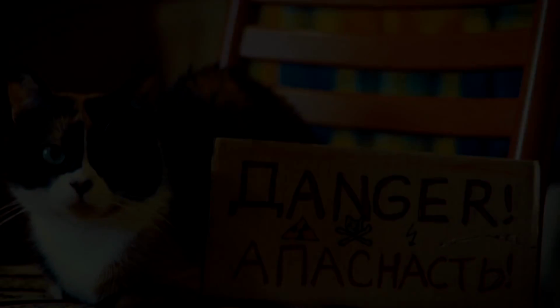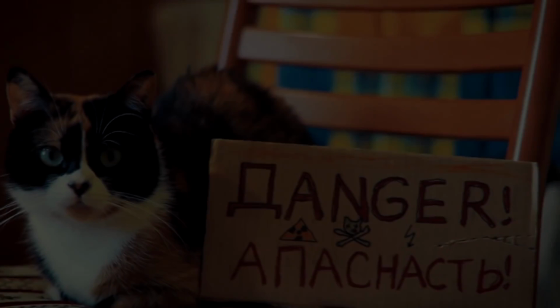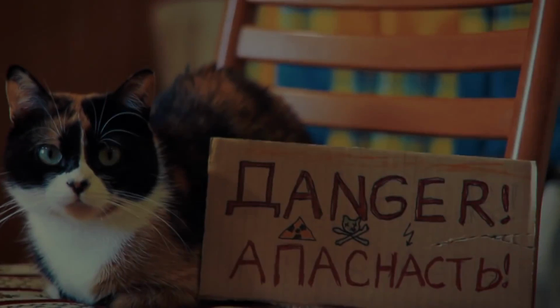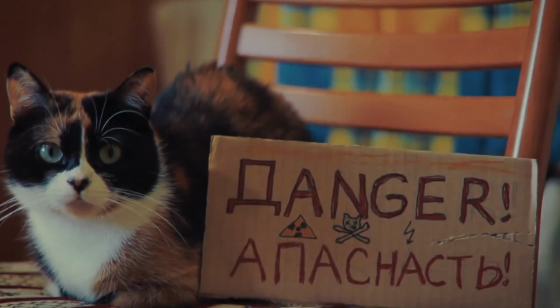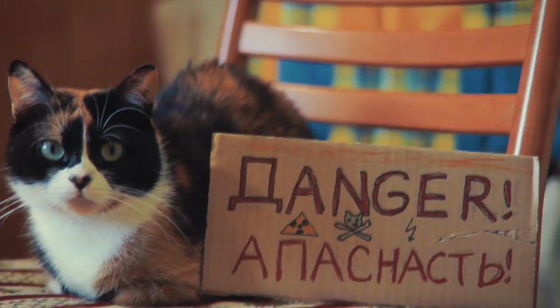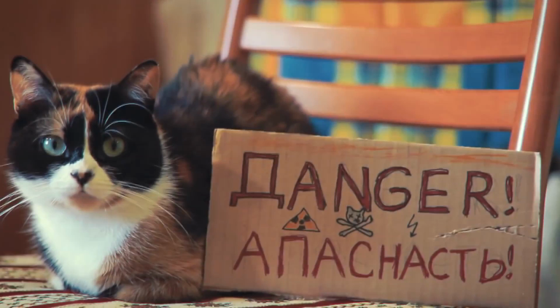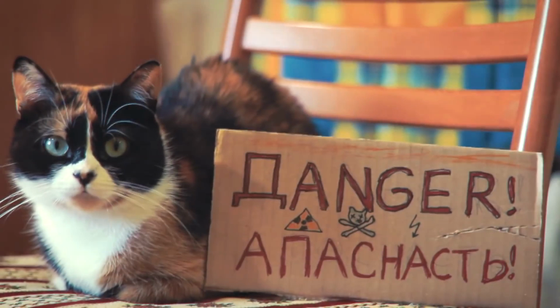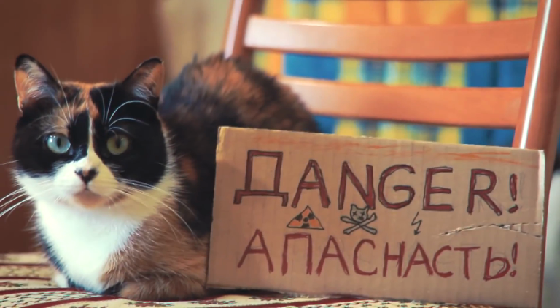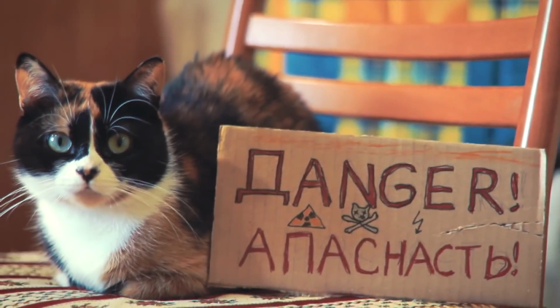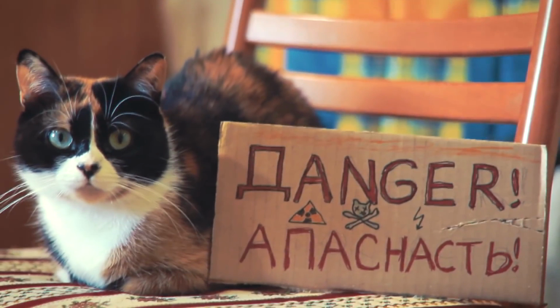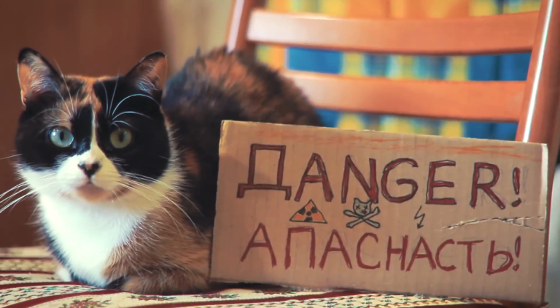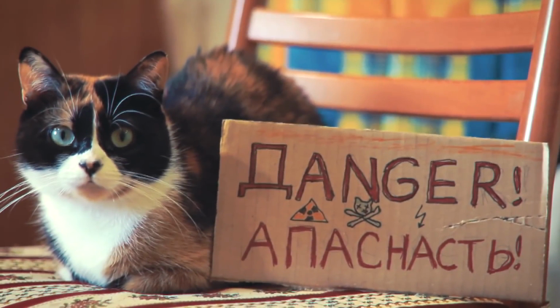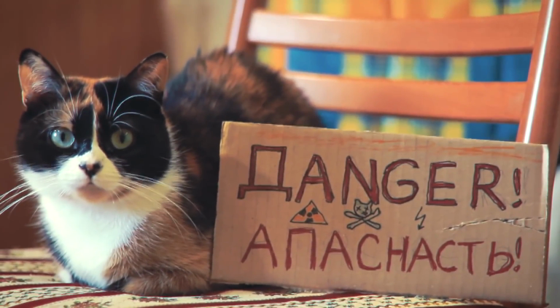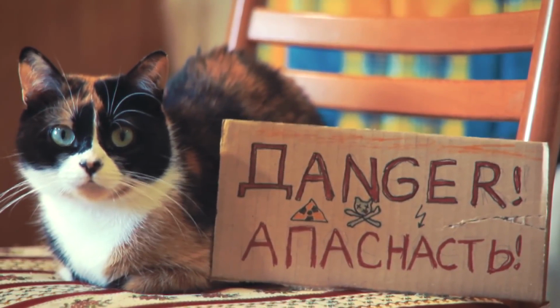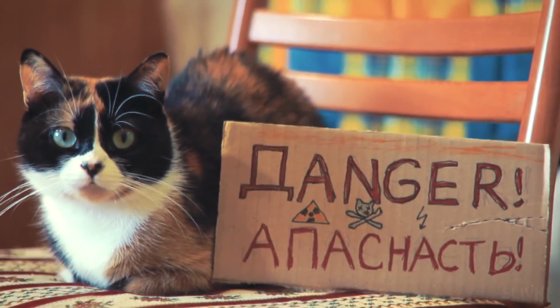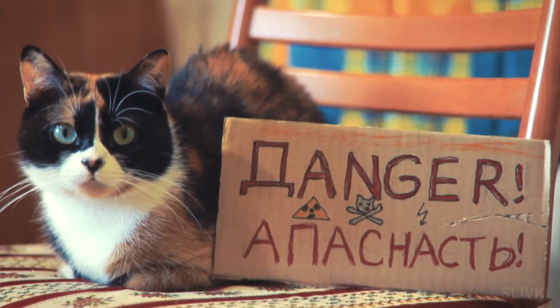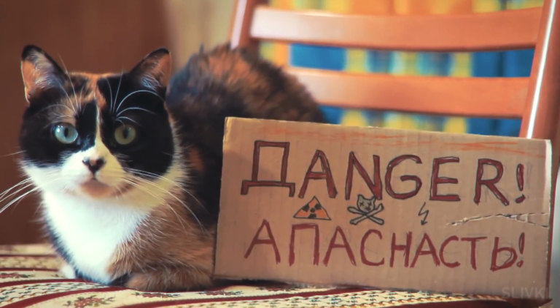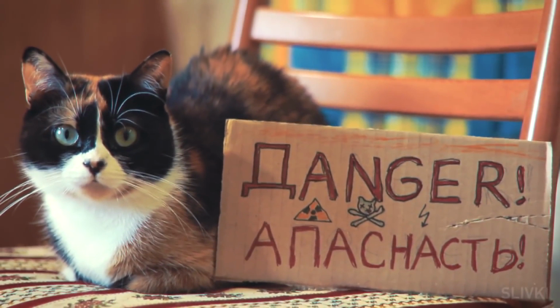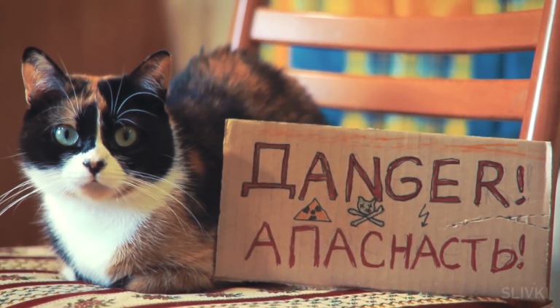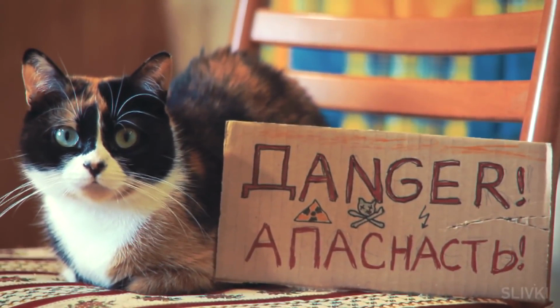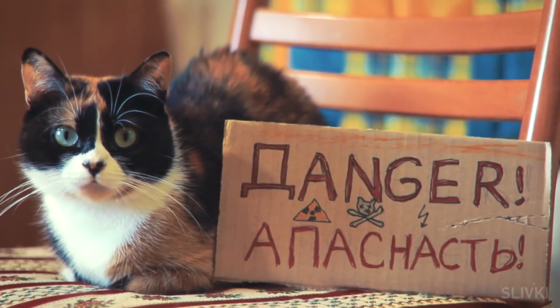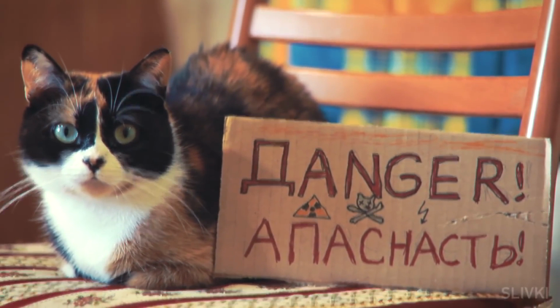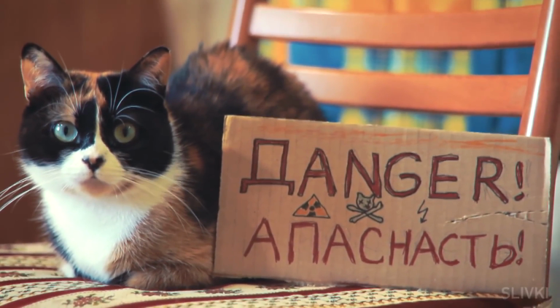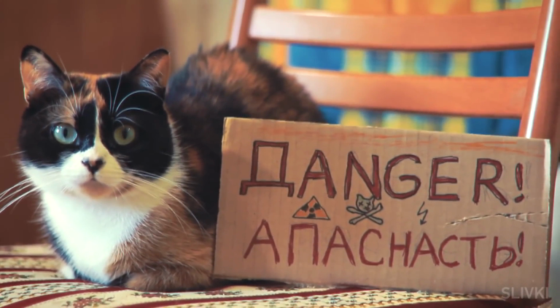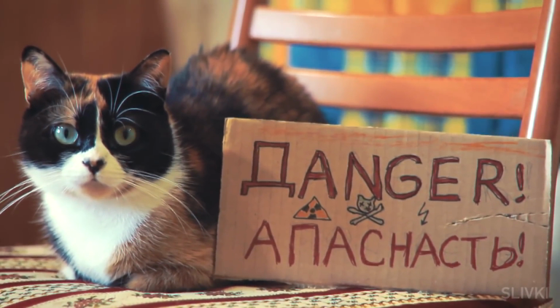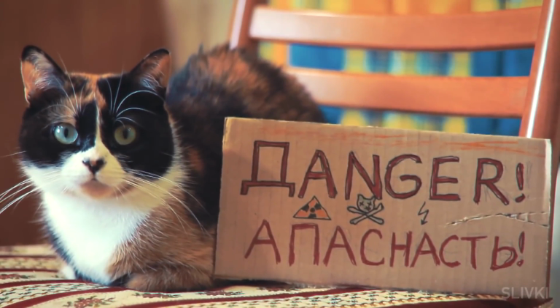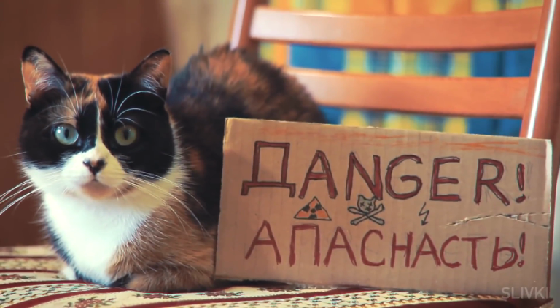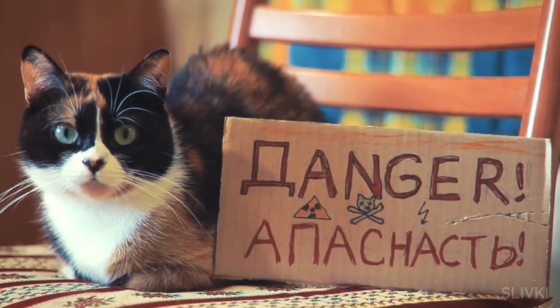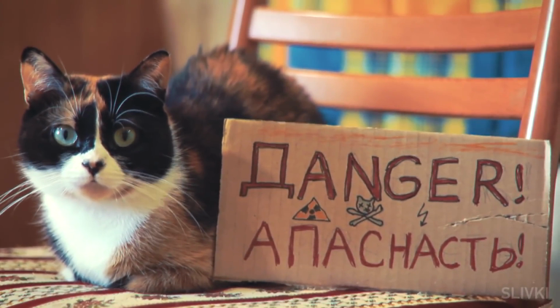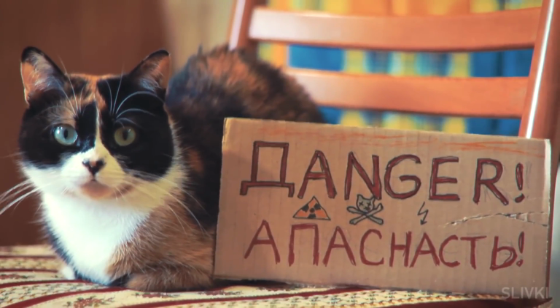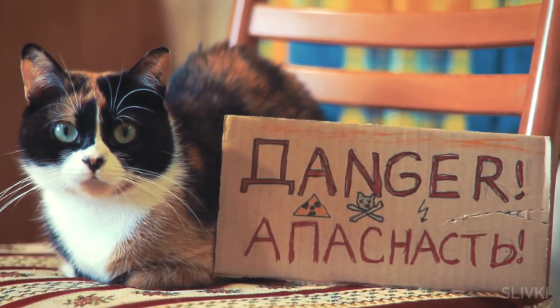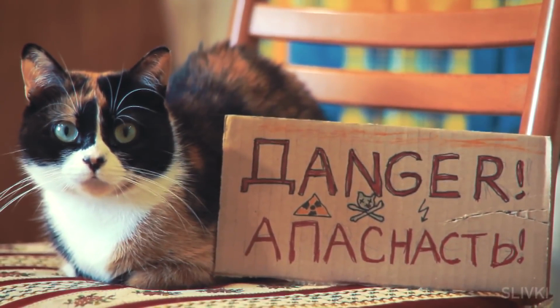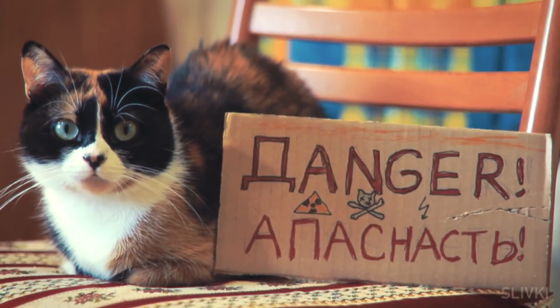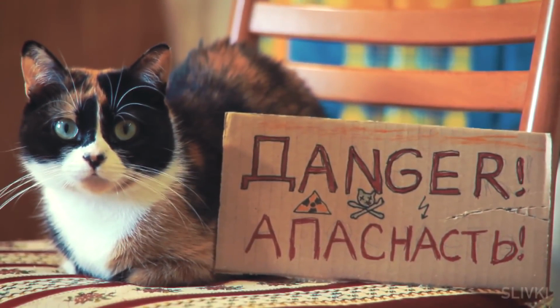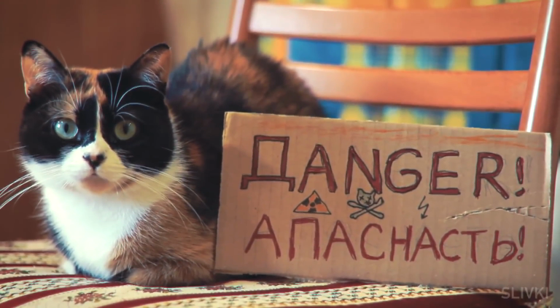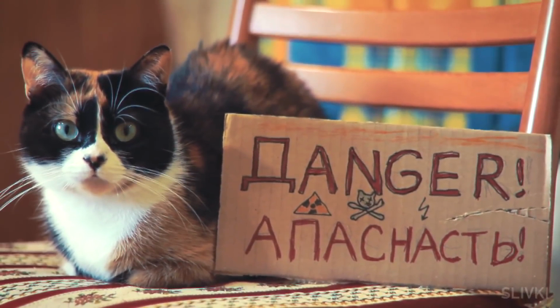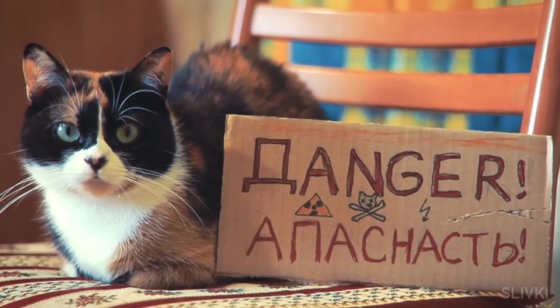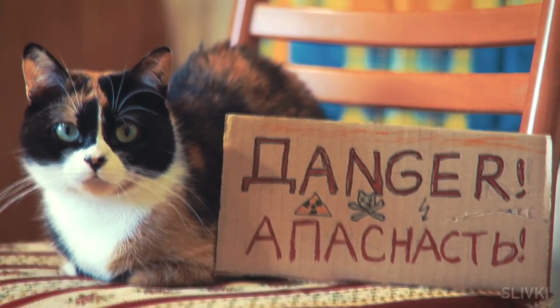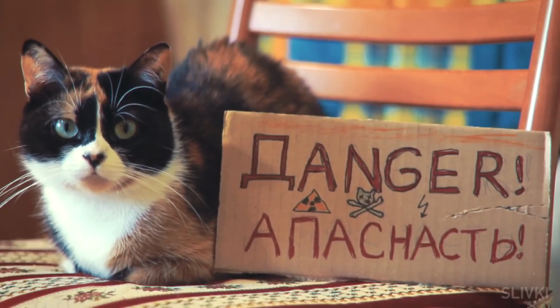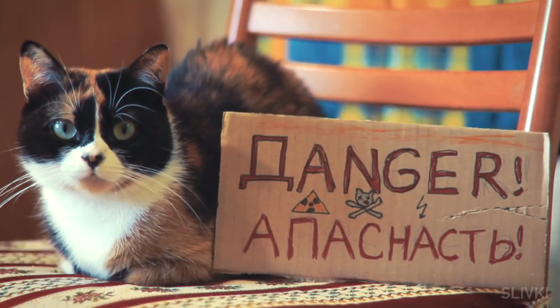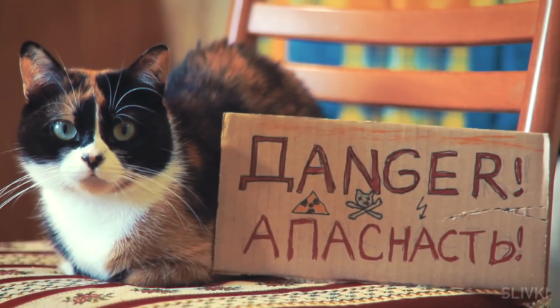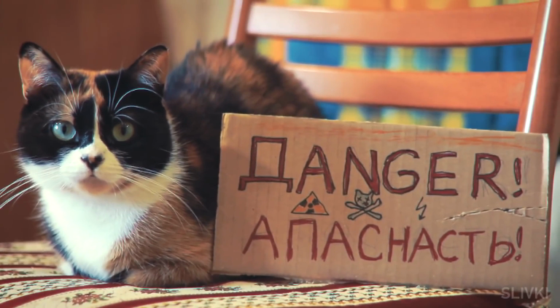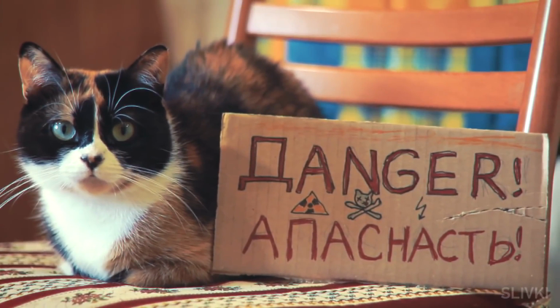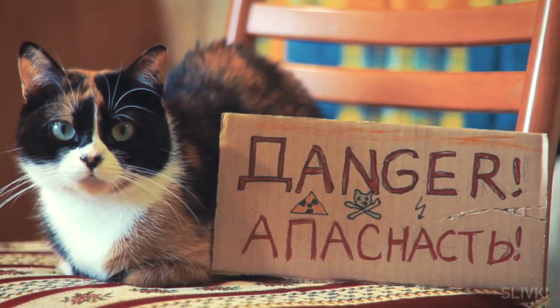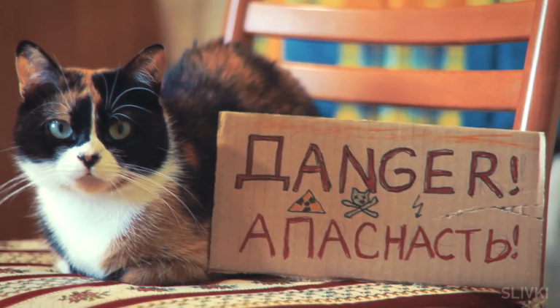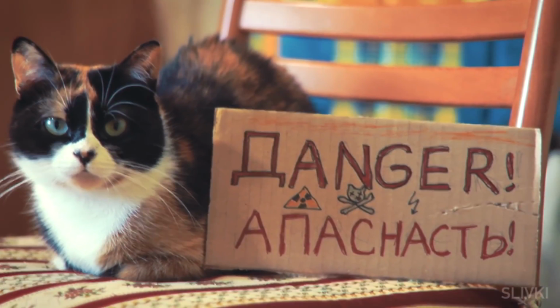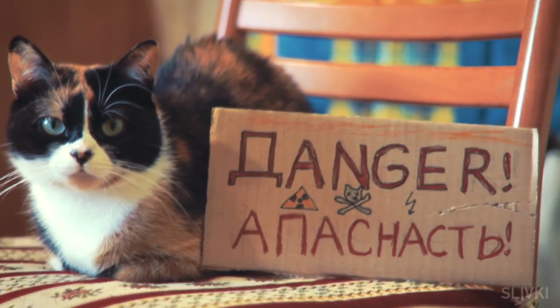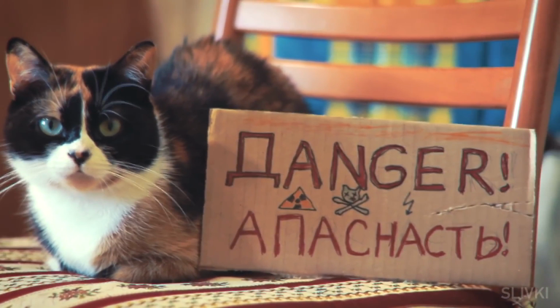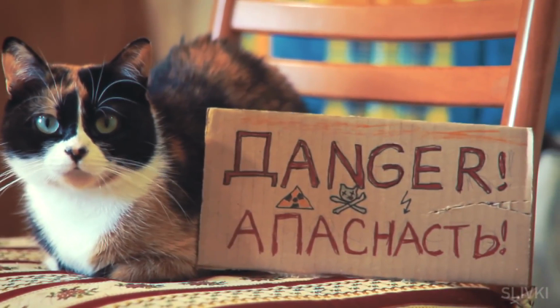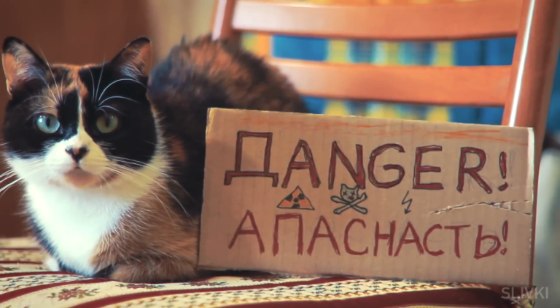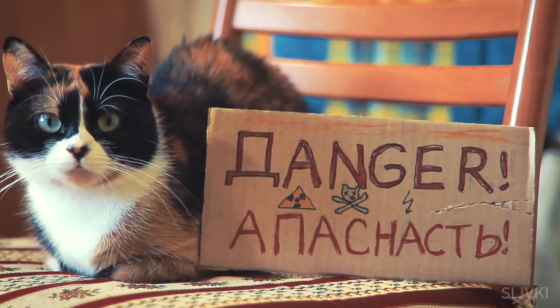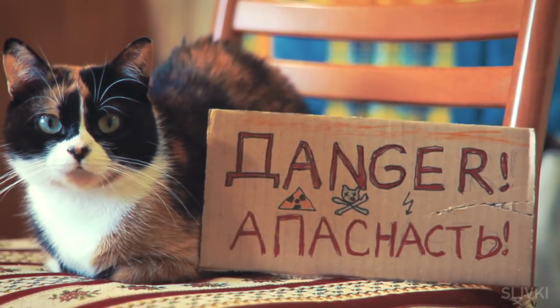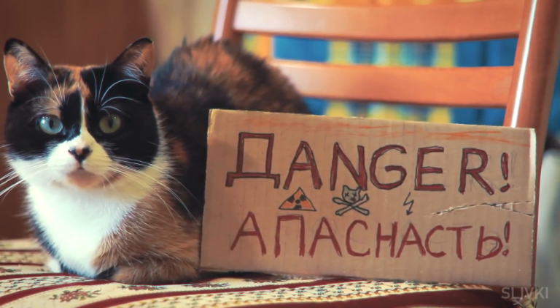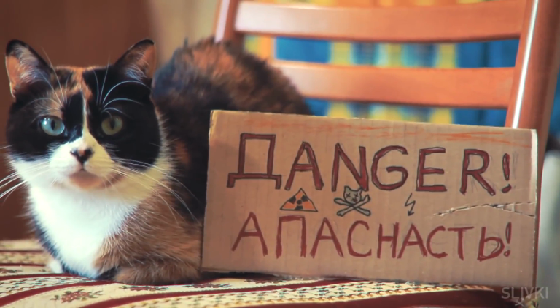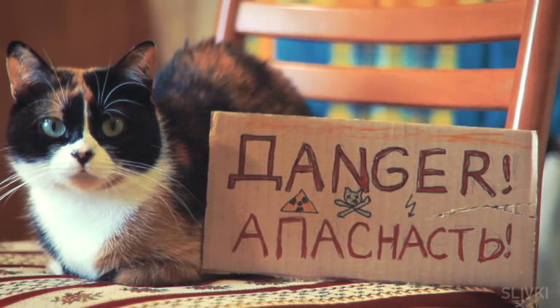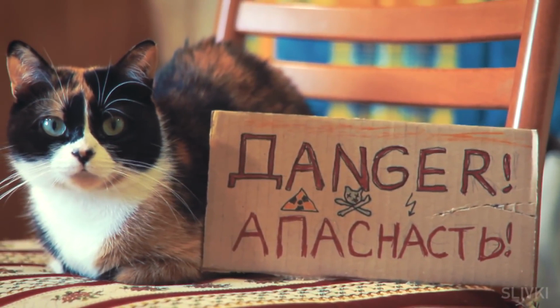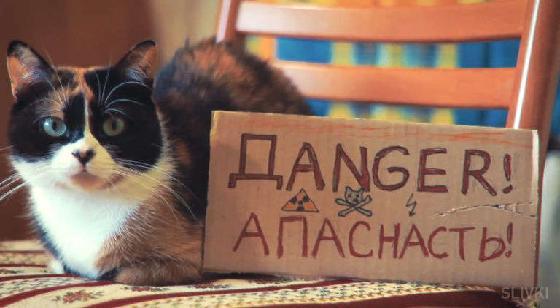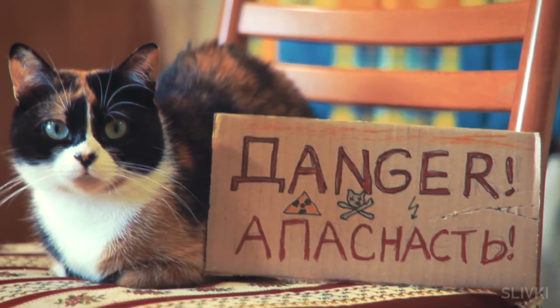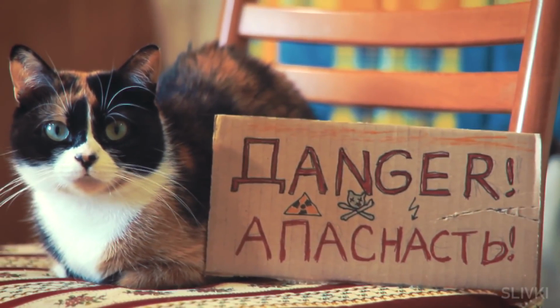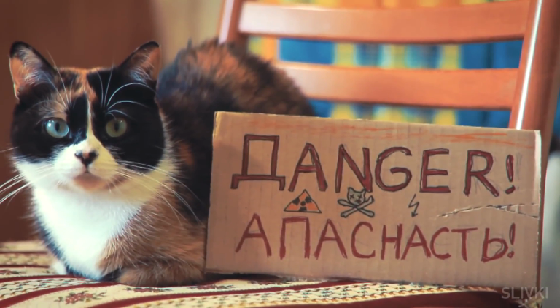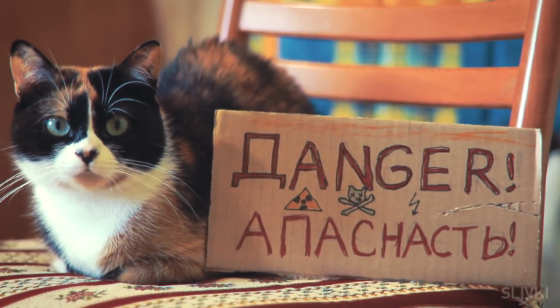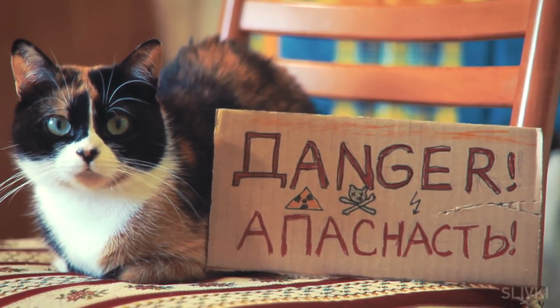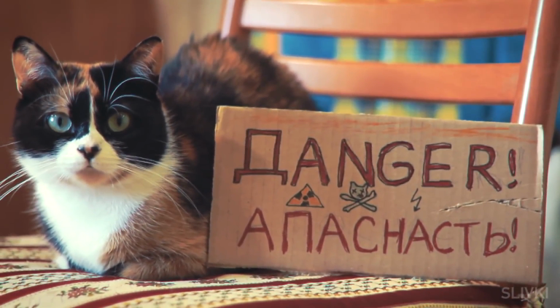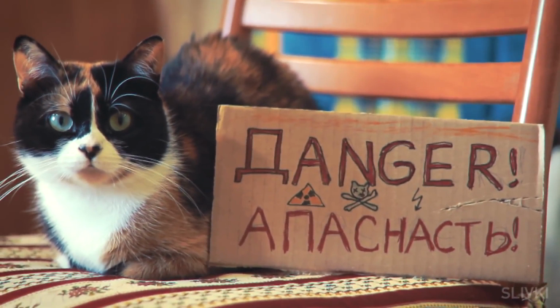Do not try to repeat the actions which you will see in this video. Besides, it's dangerous — you can also burn your apartment and get dad's belt.